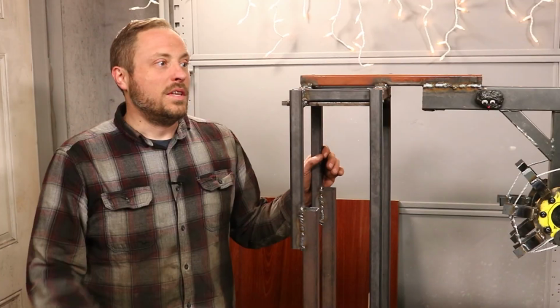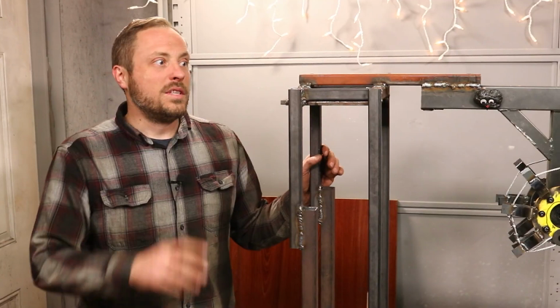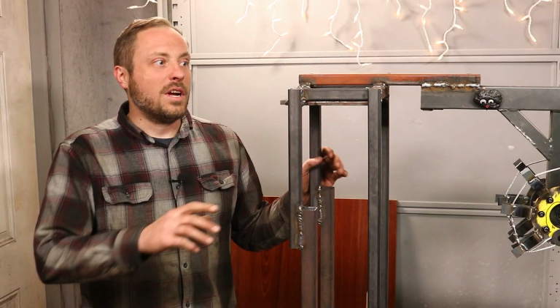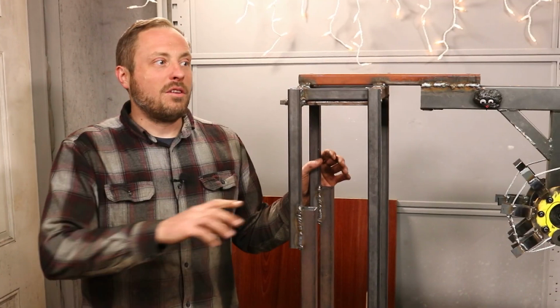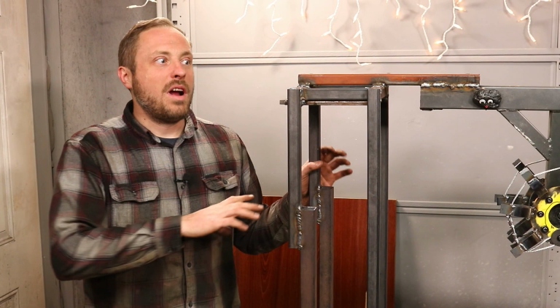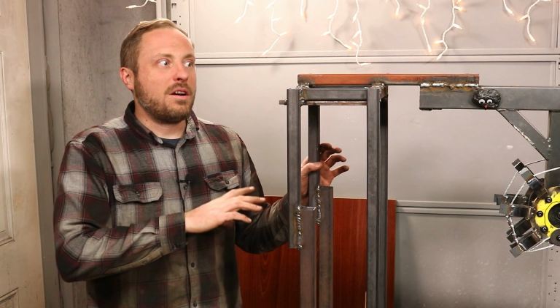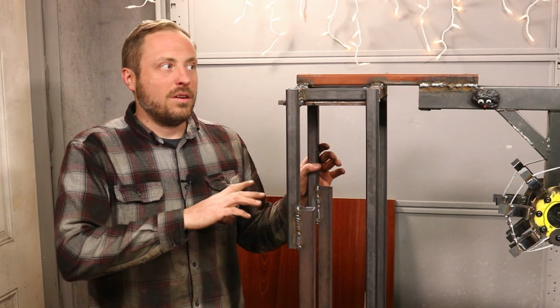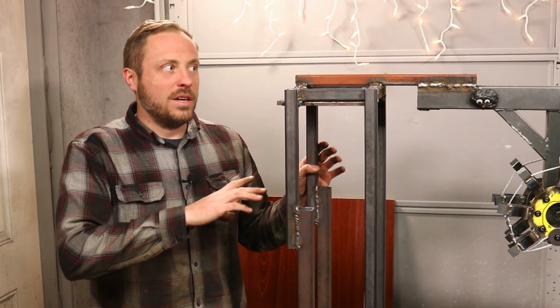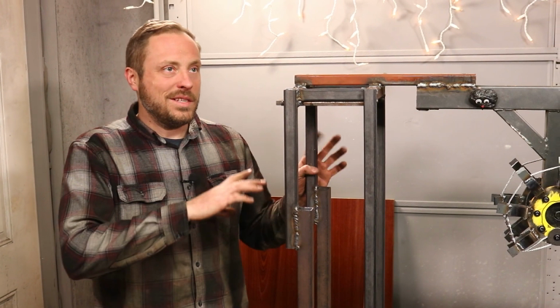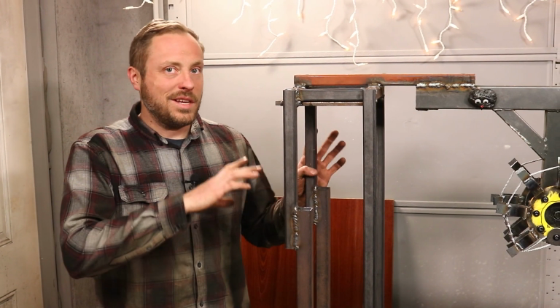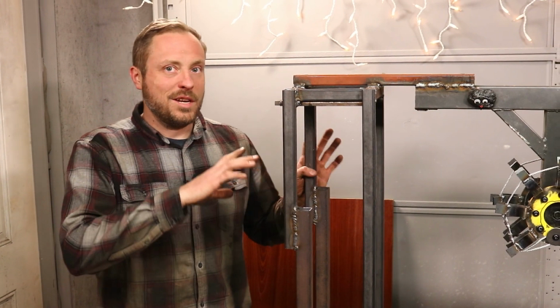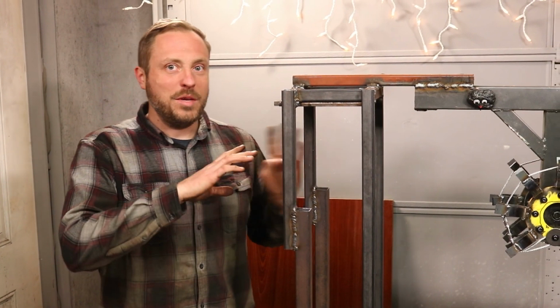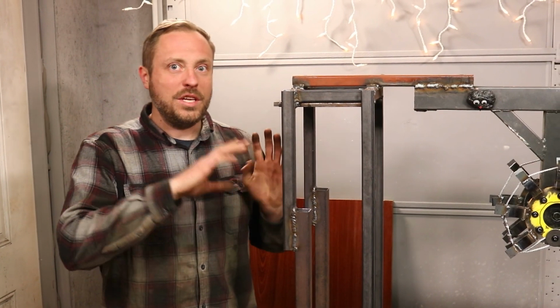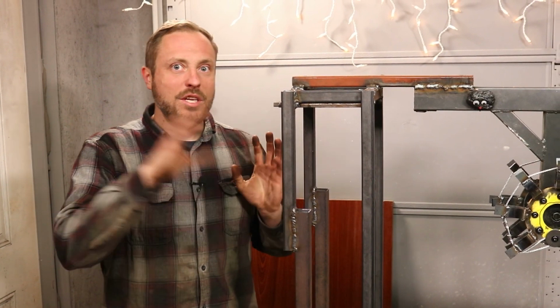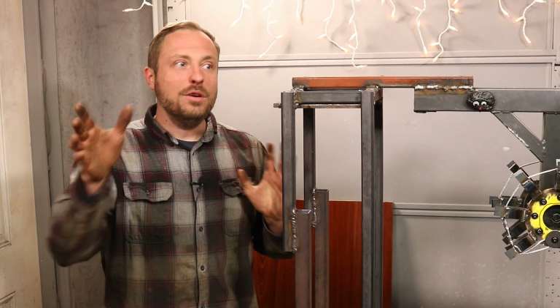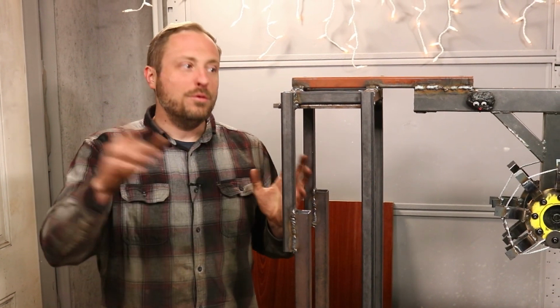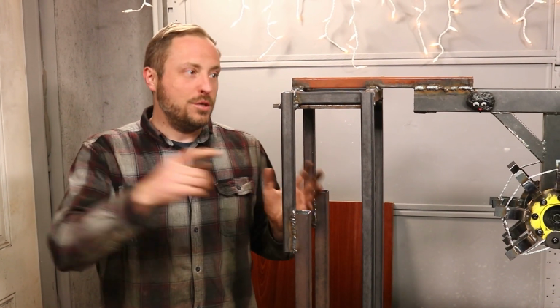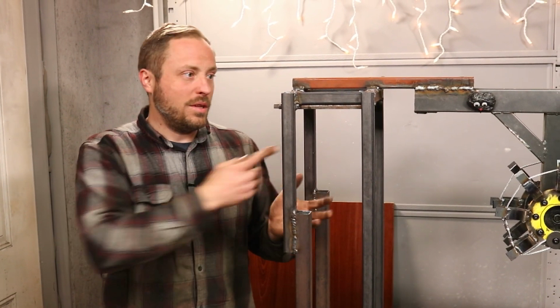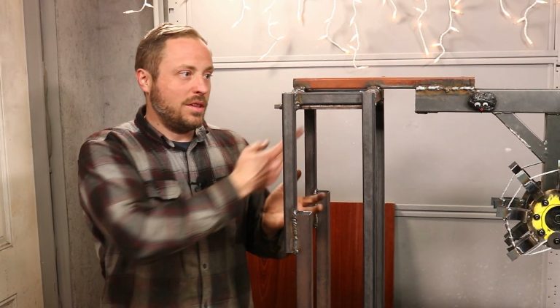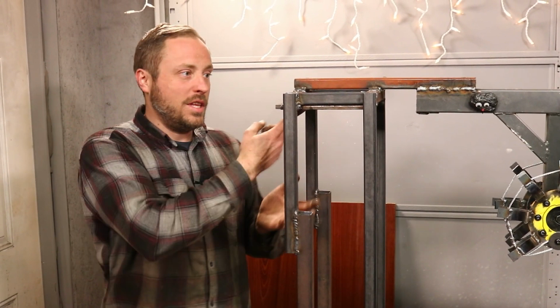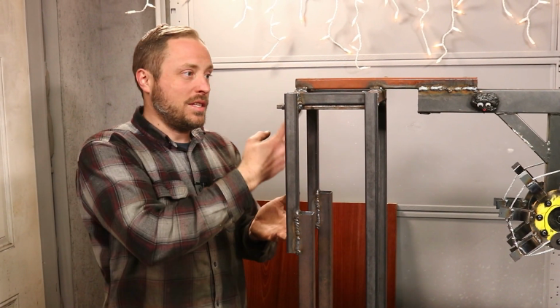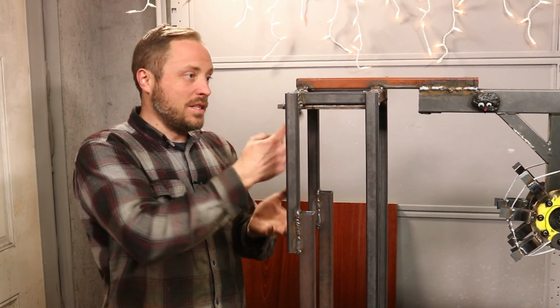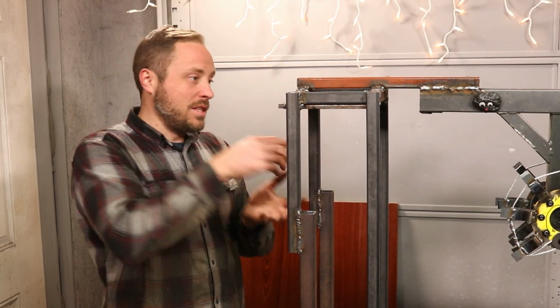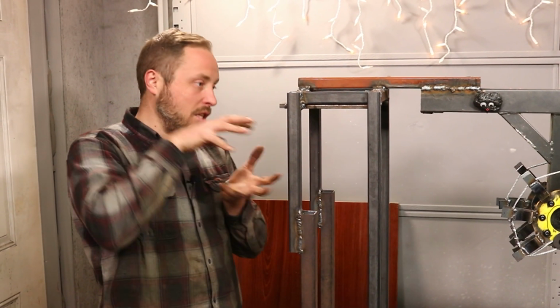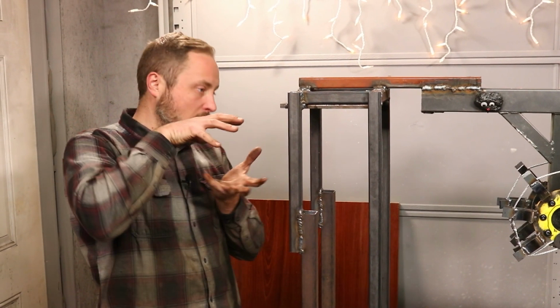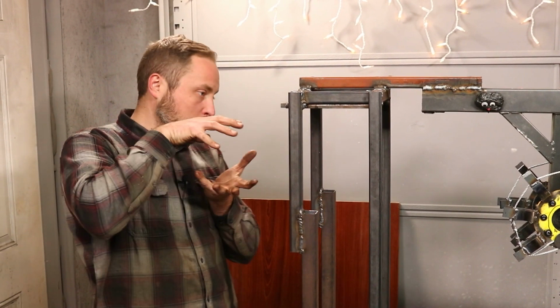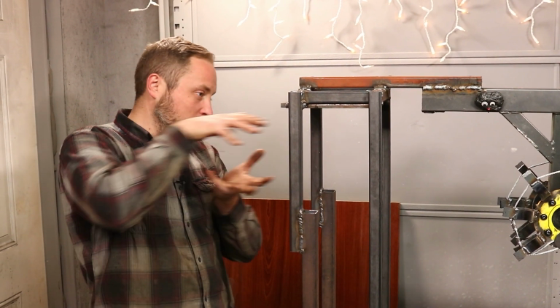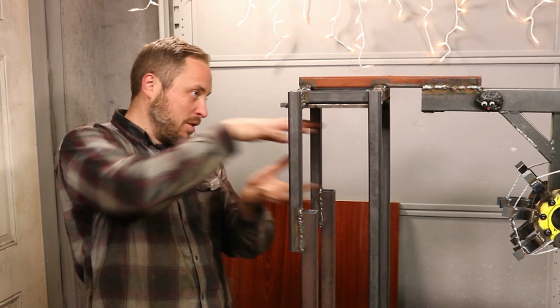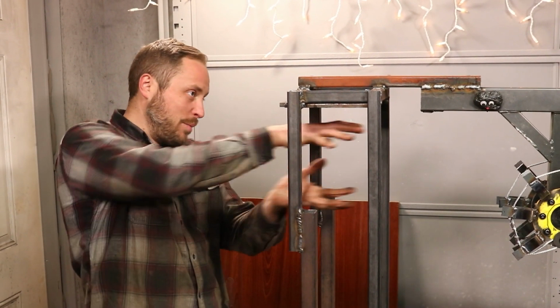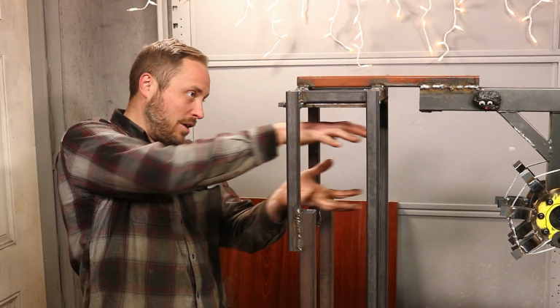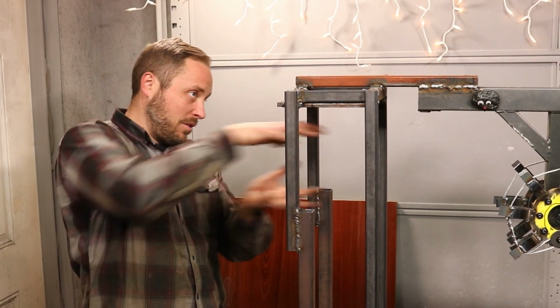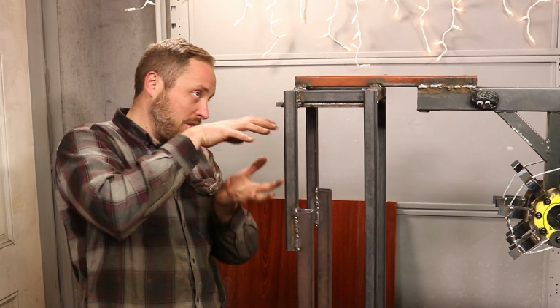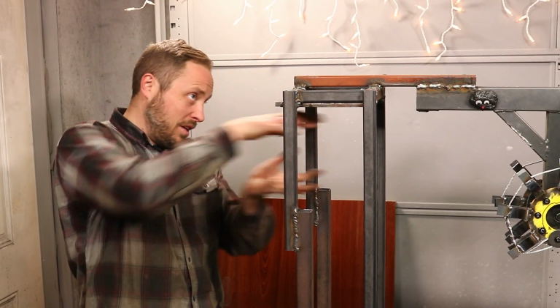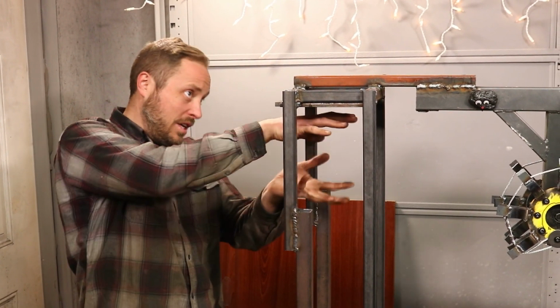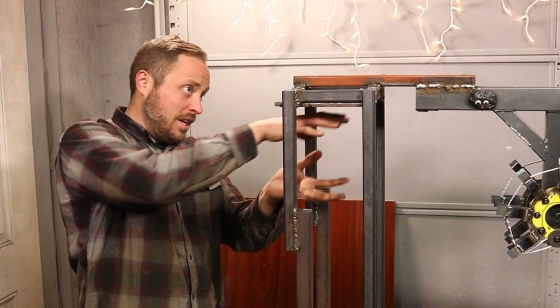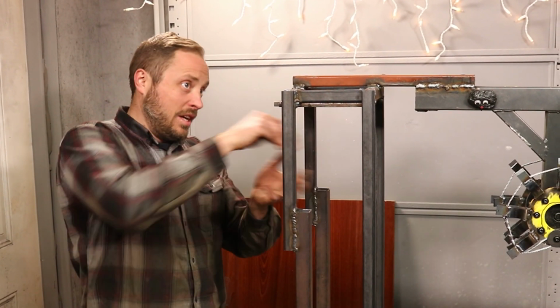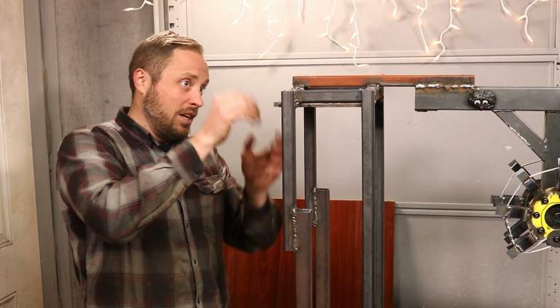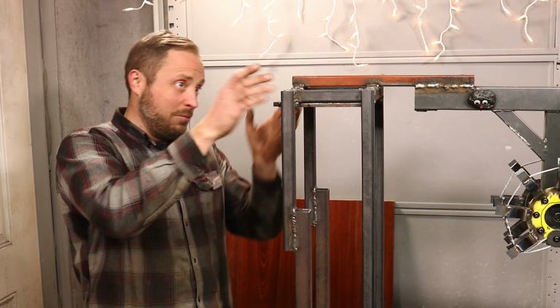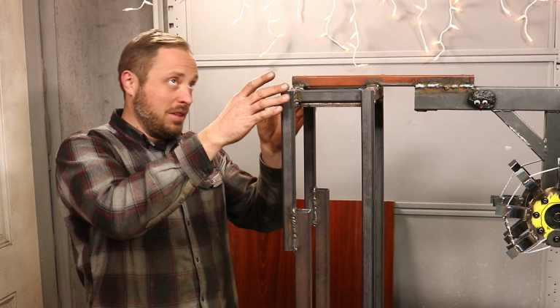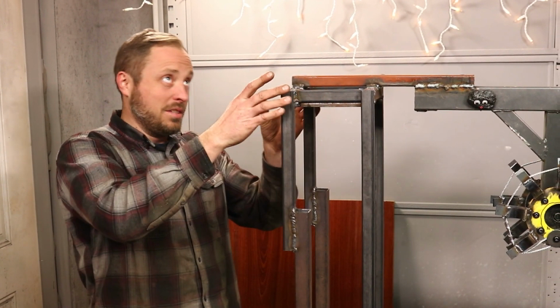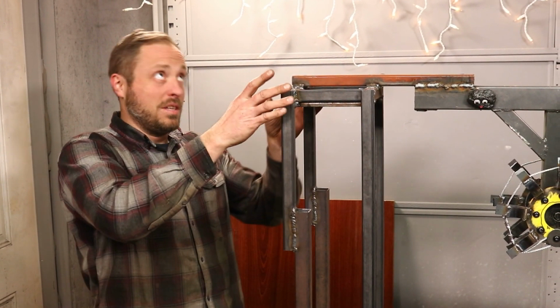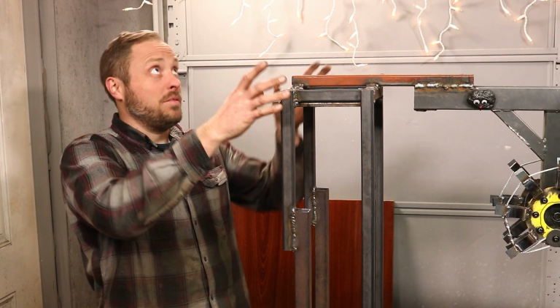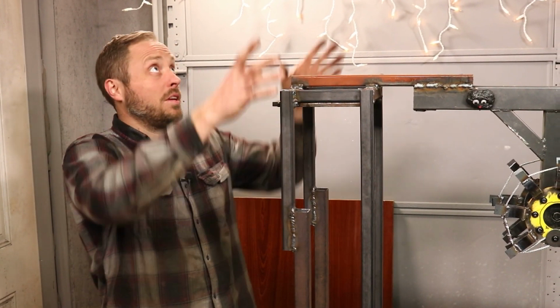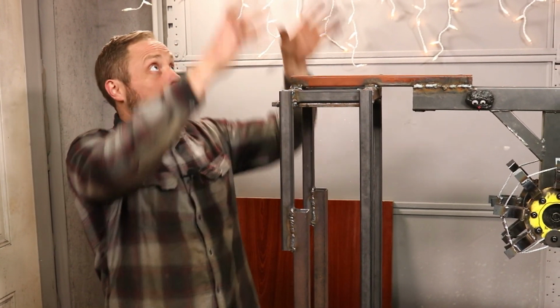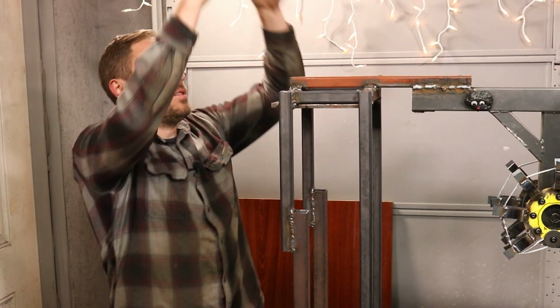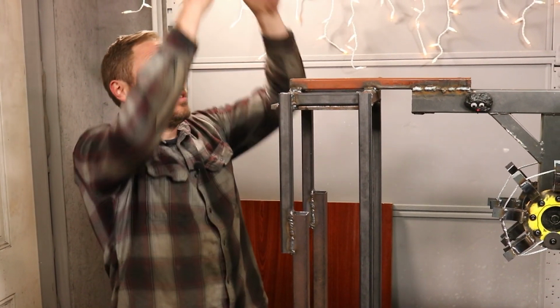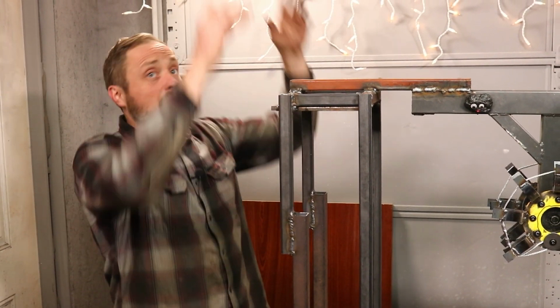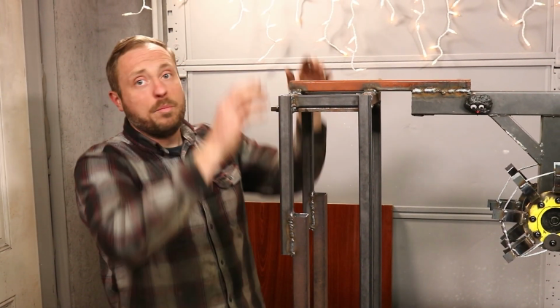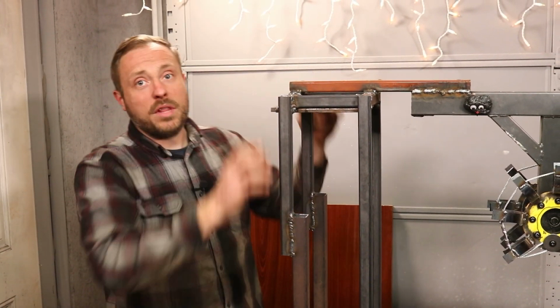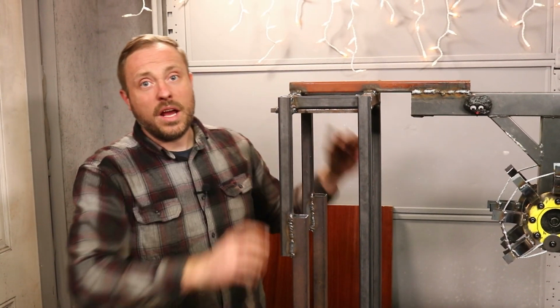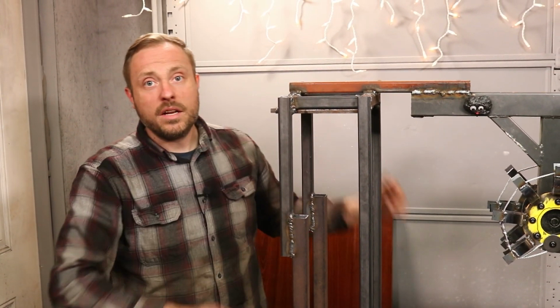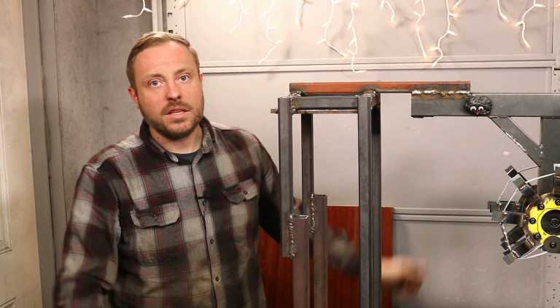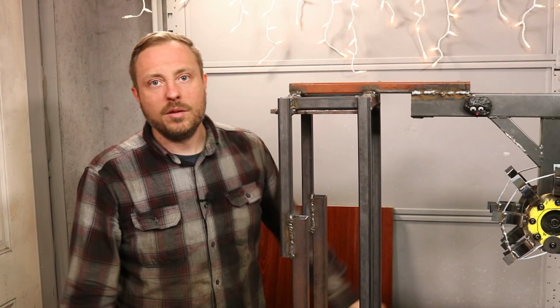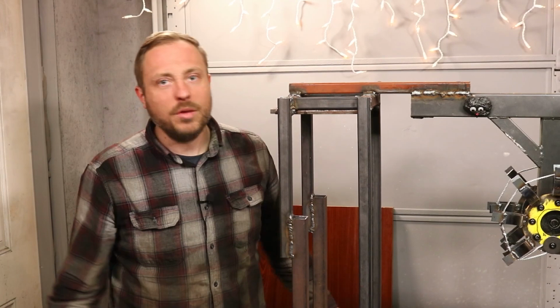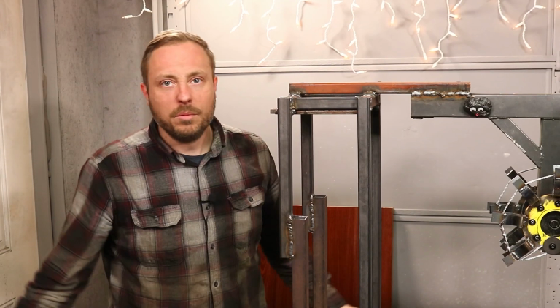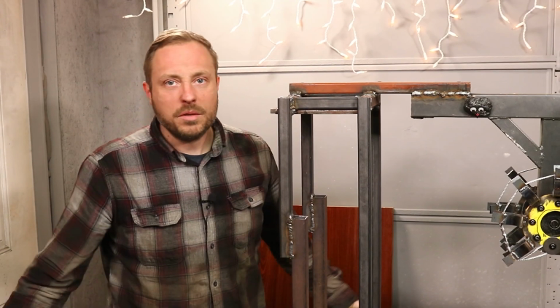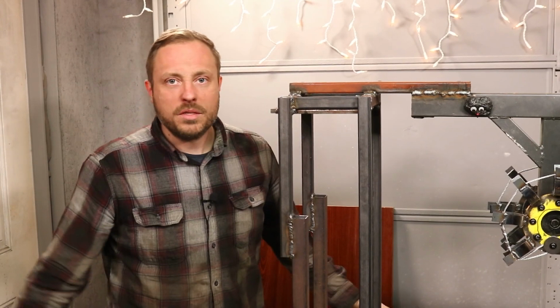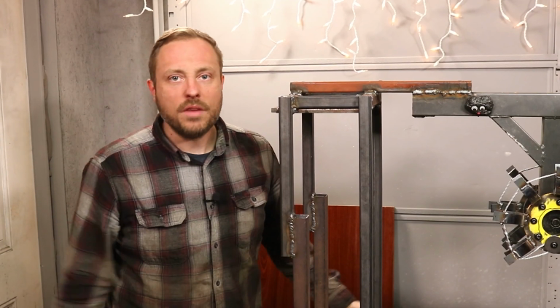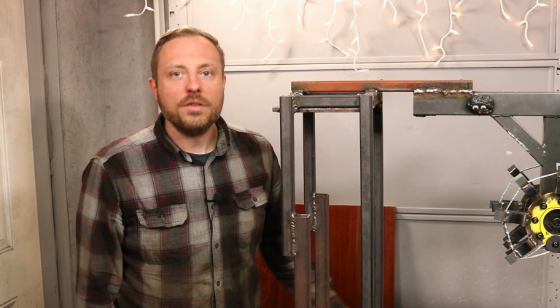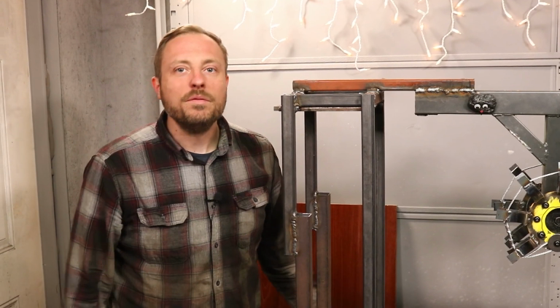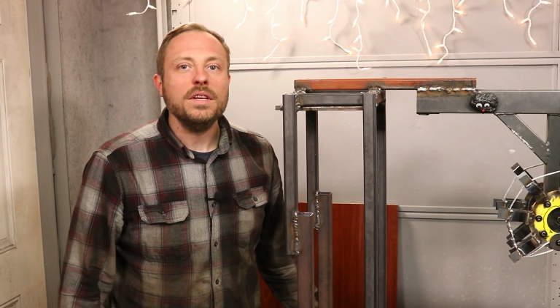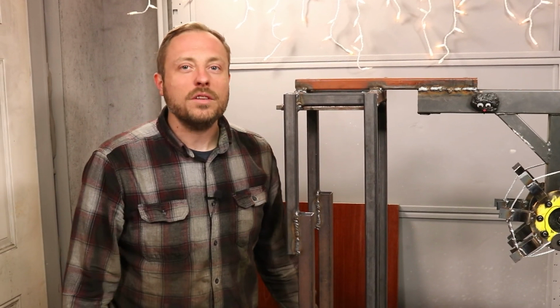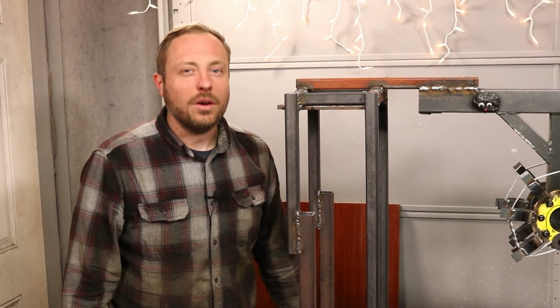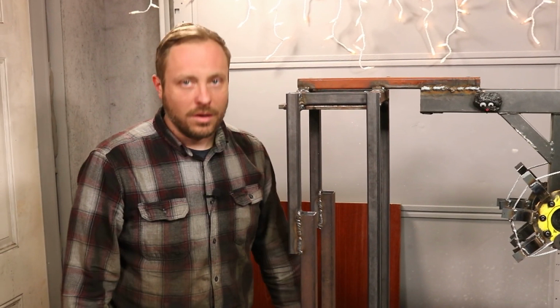This nutcracker is going to be huge. This is the top of its mouth, and with everything that goes on top of that, it's going to be almost seven feet tall.